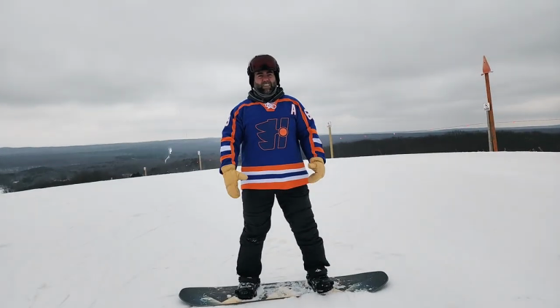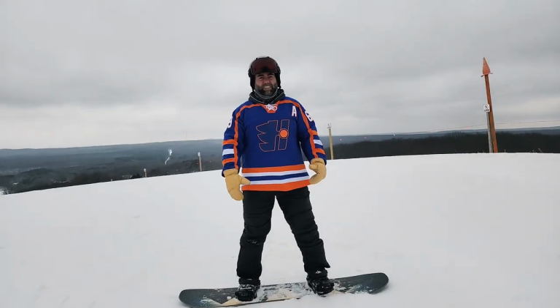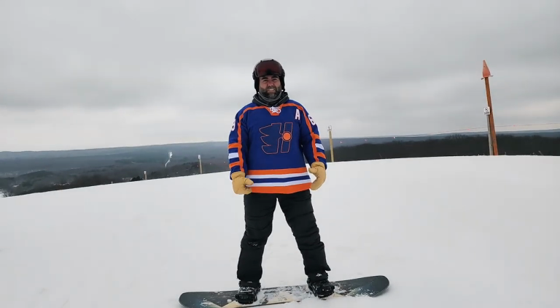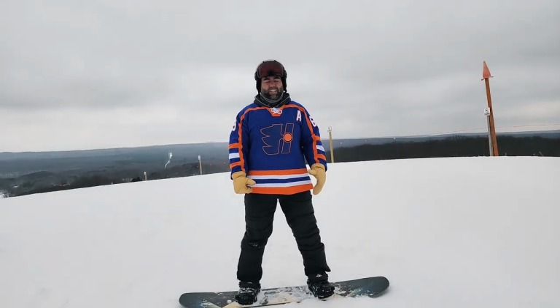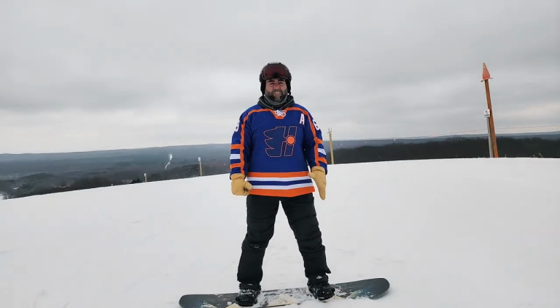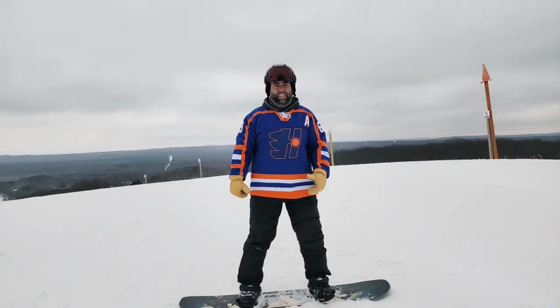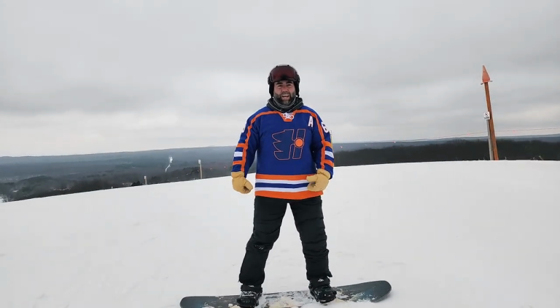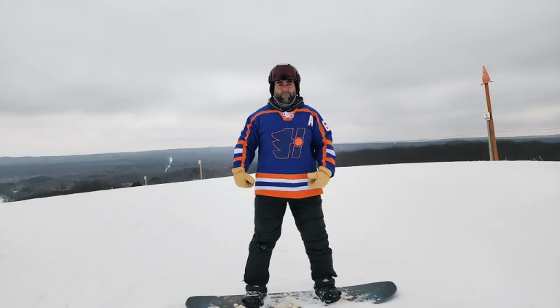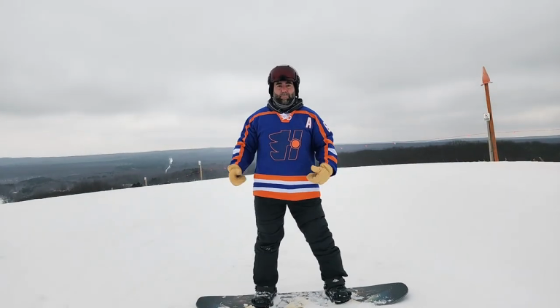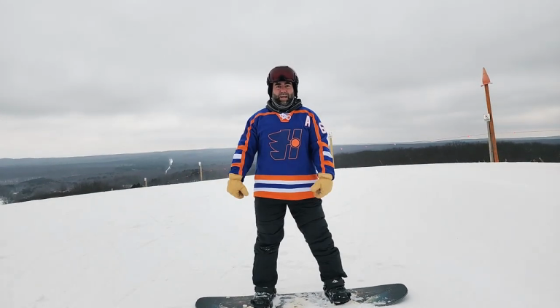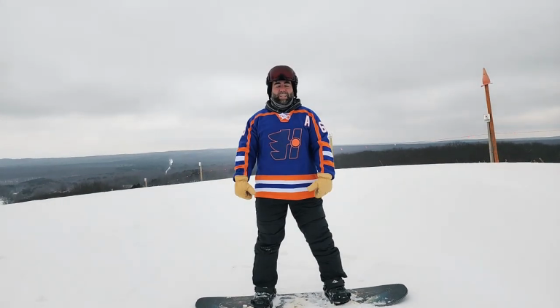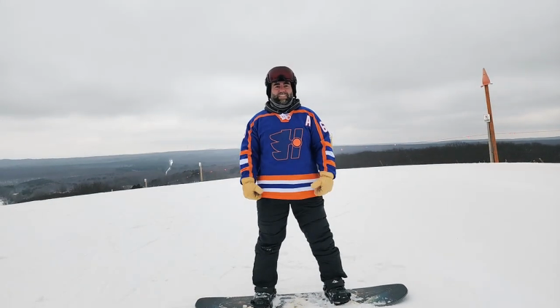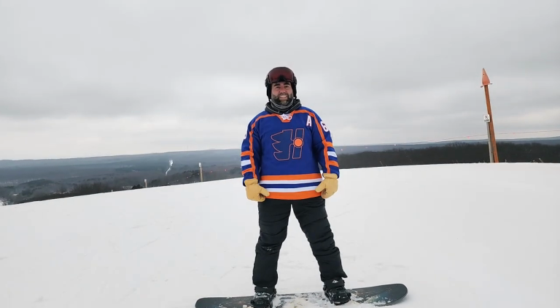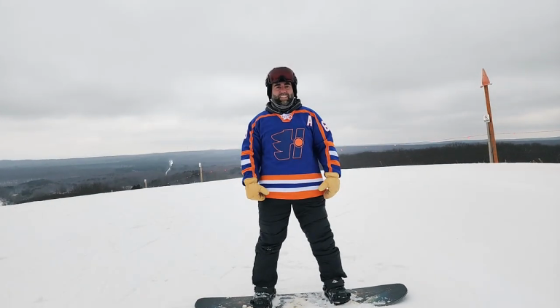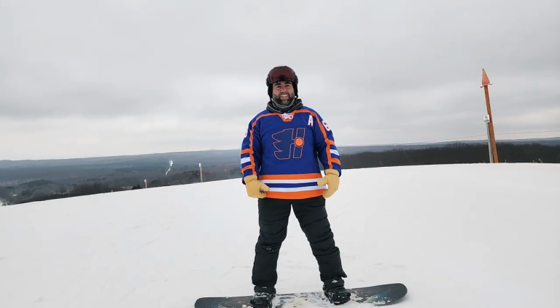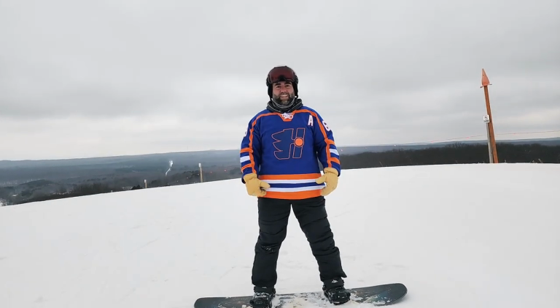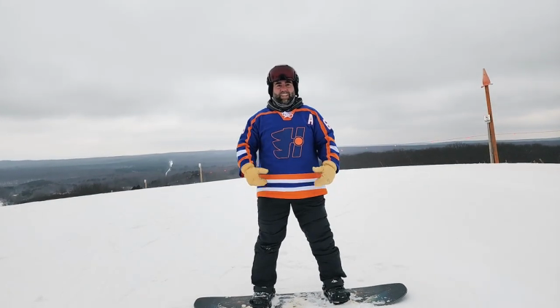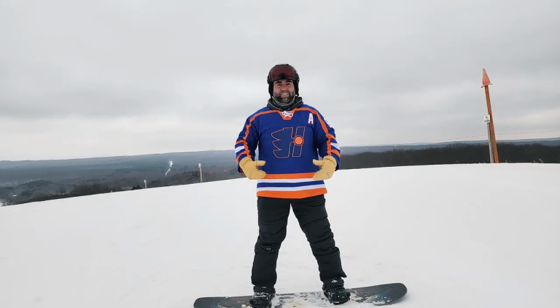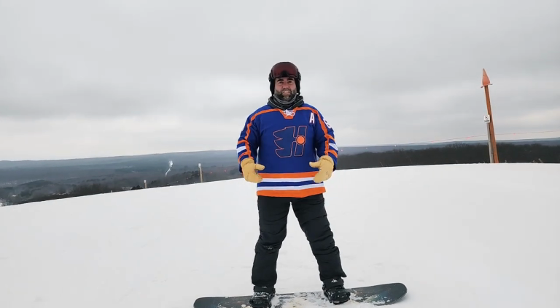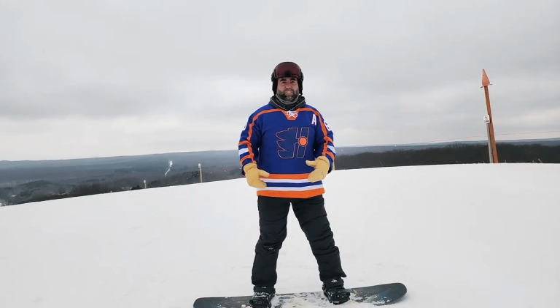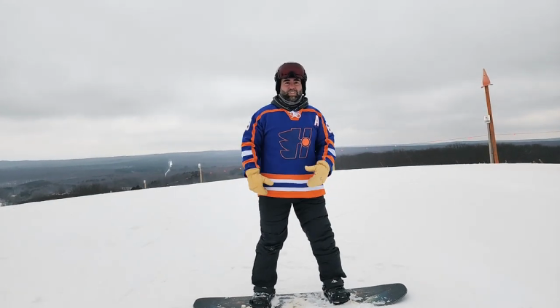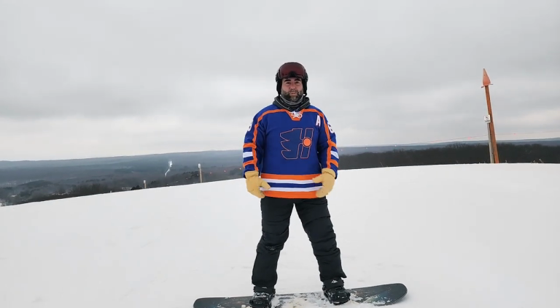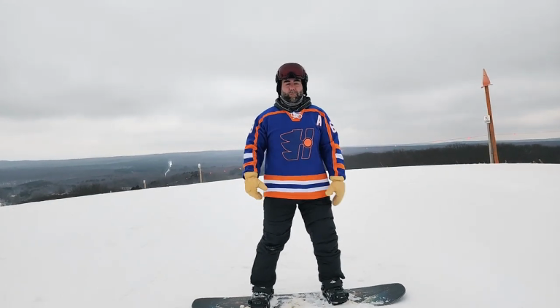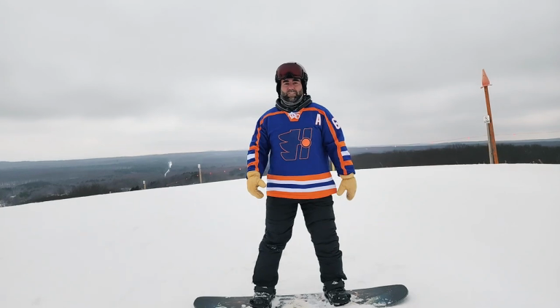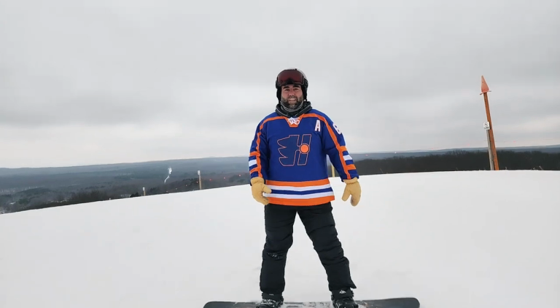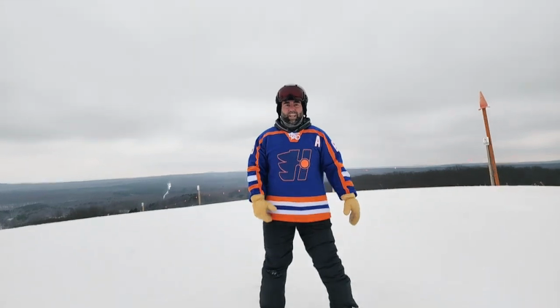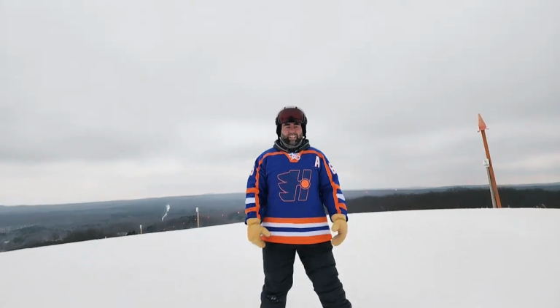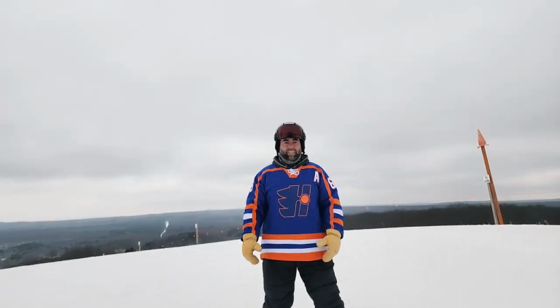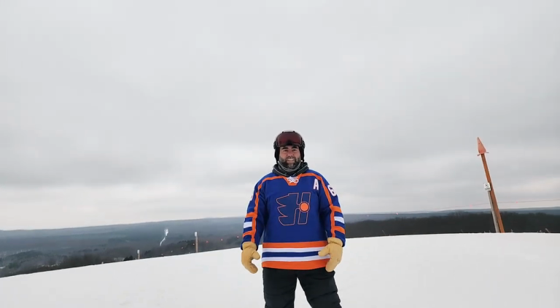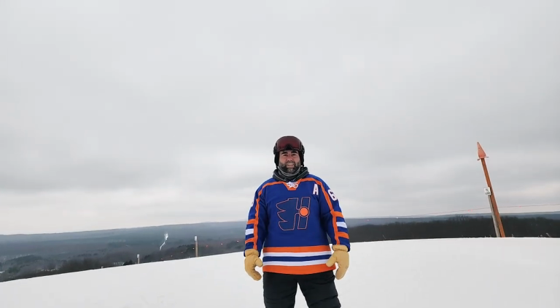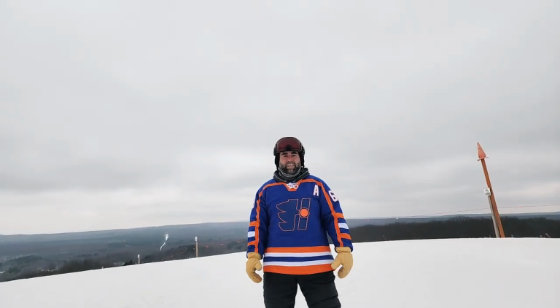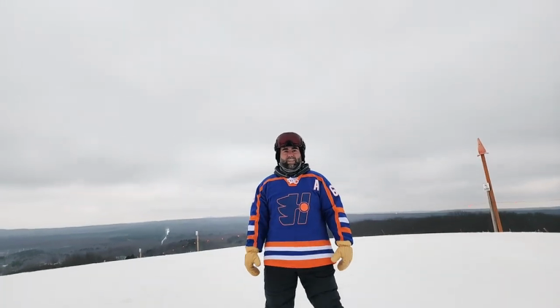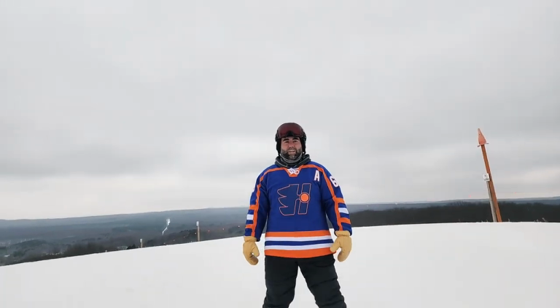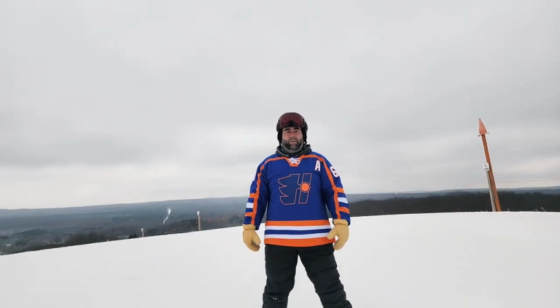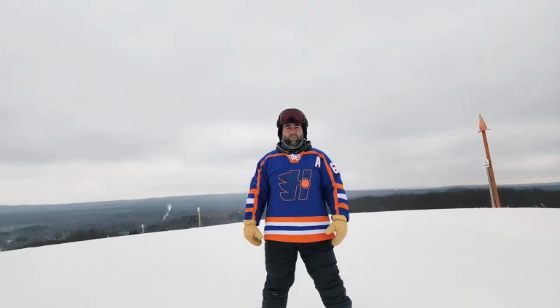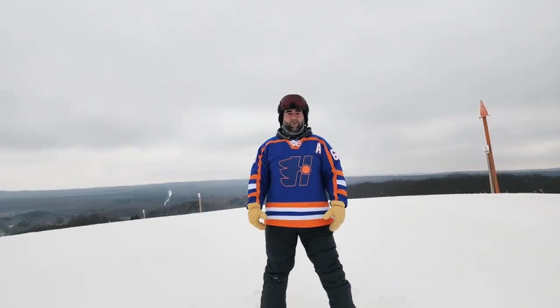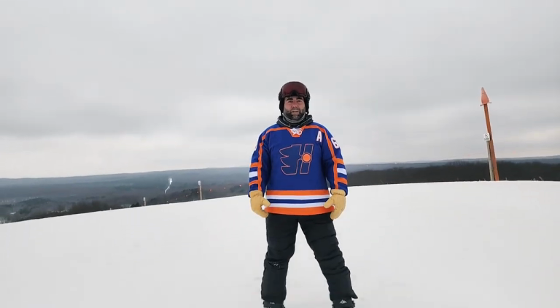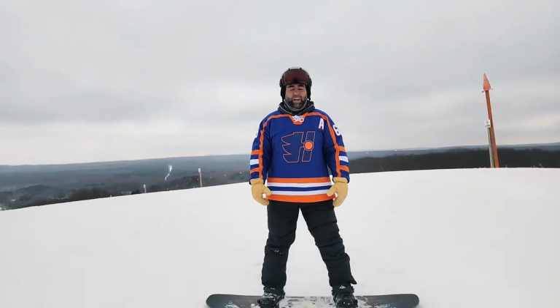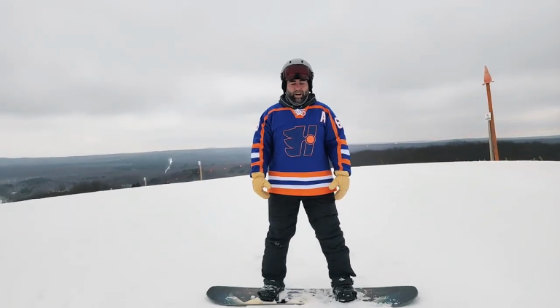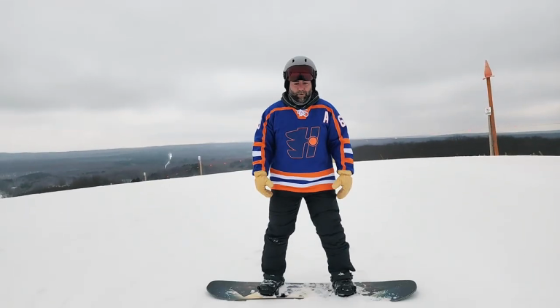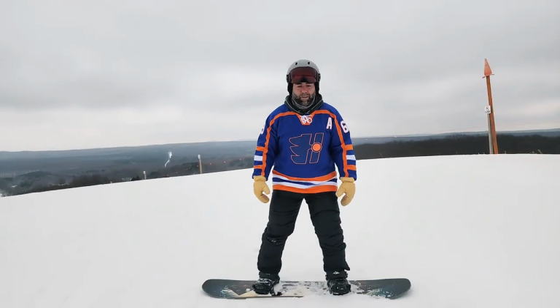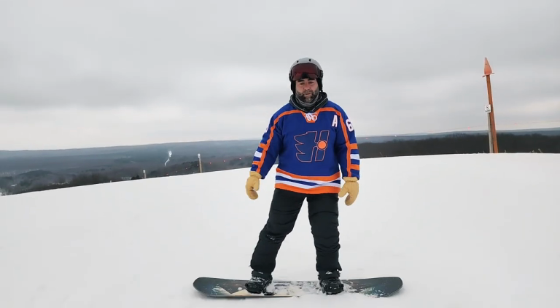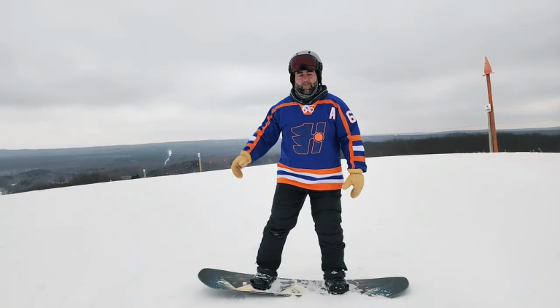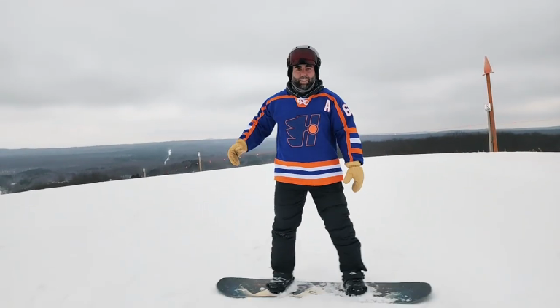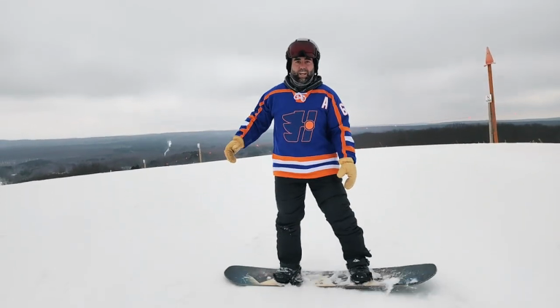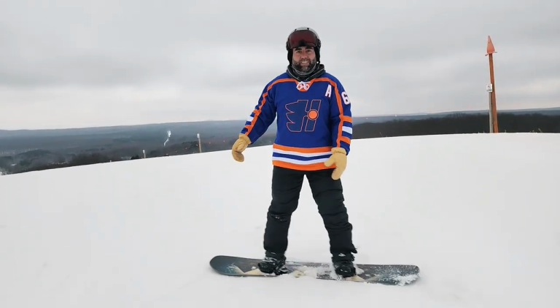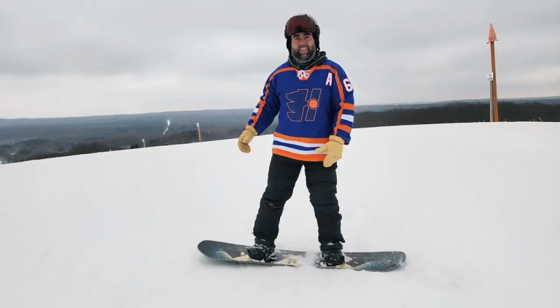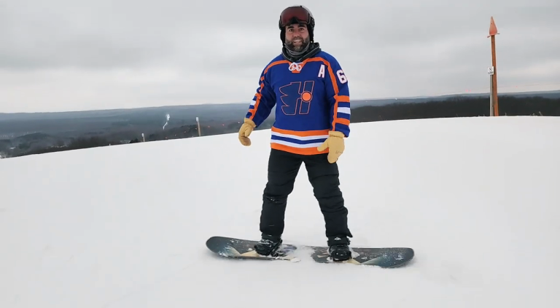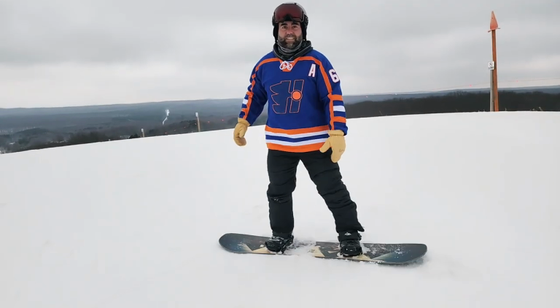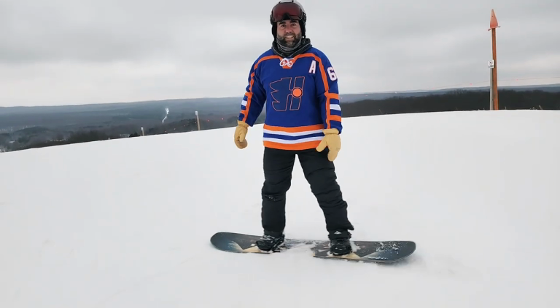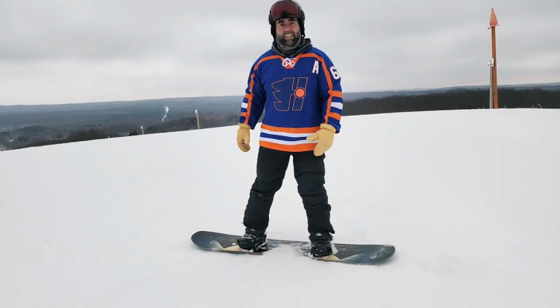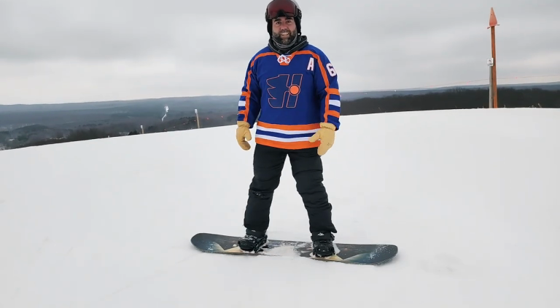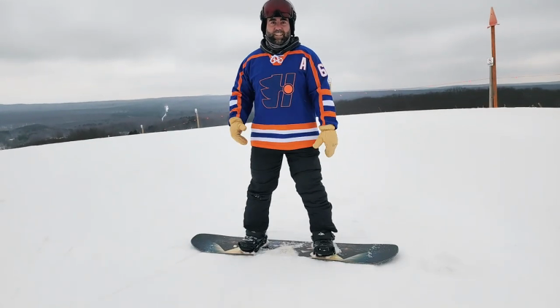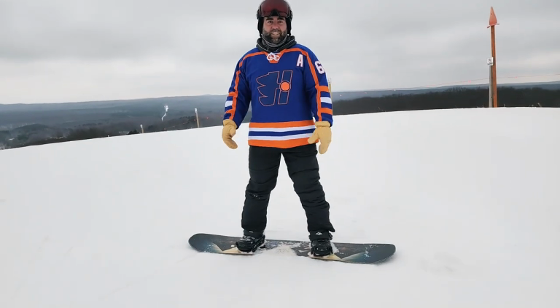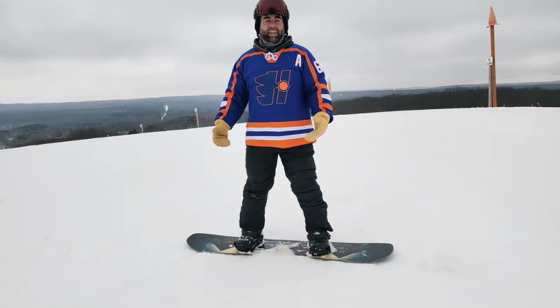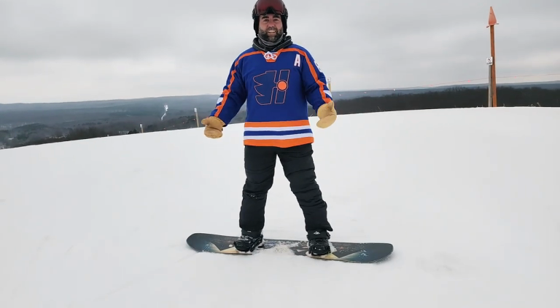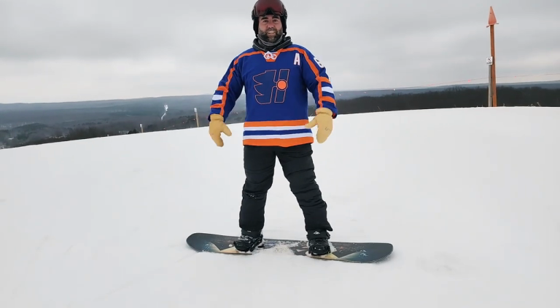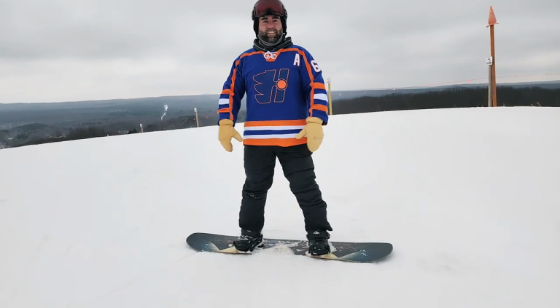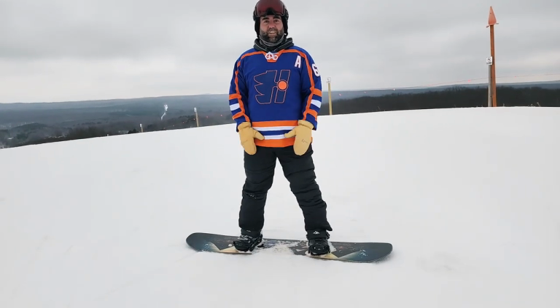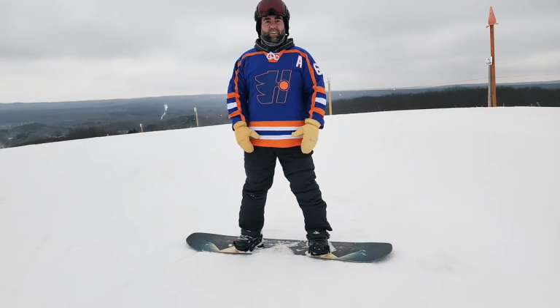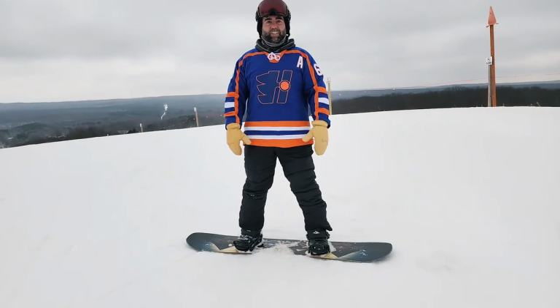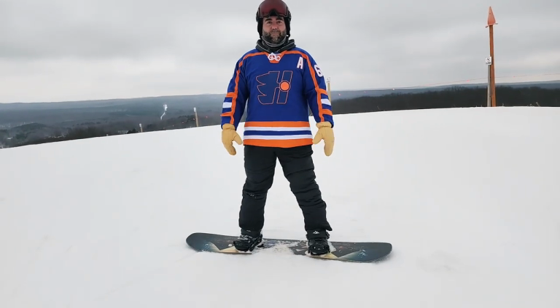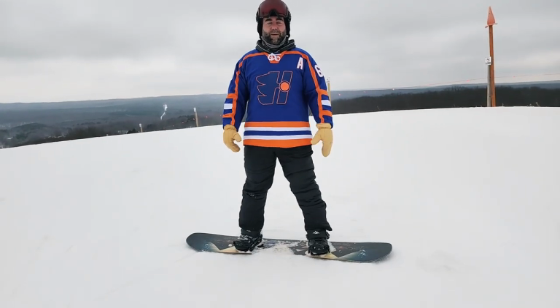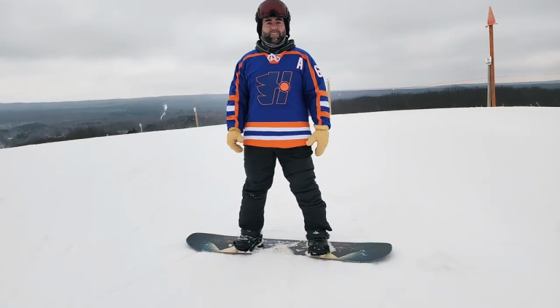That was a little tough because I had my pants in, so they're super tight, but yeah, it's that easy, and then you go hit the mountain.